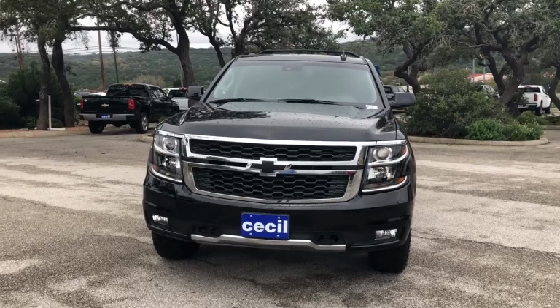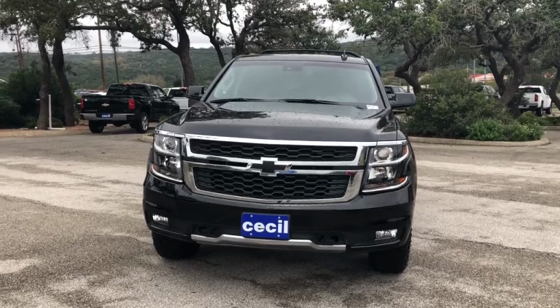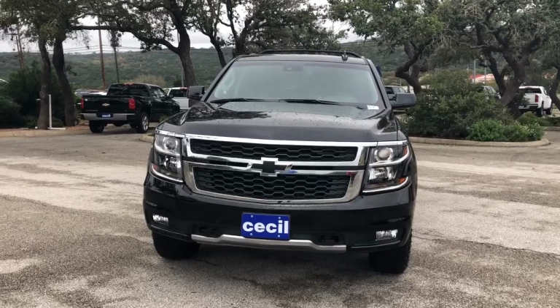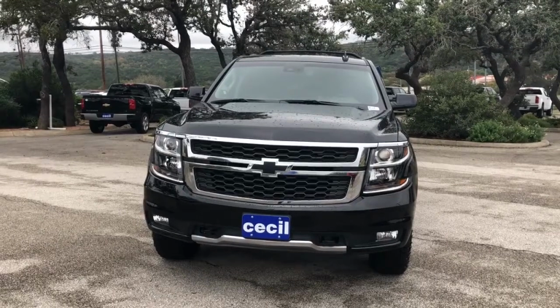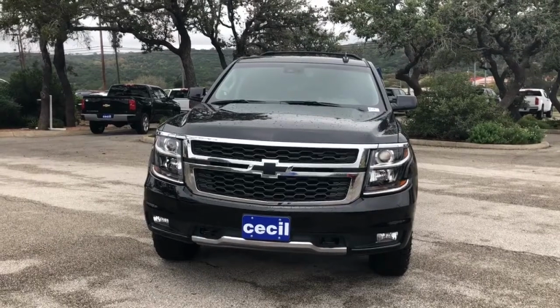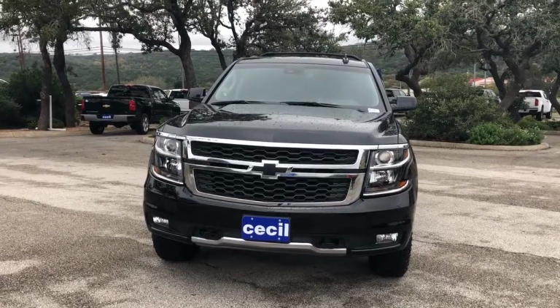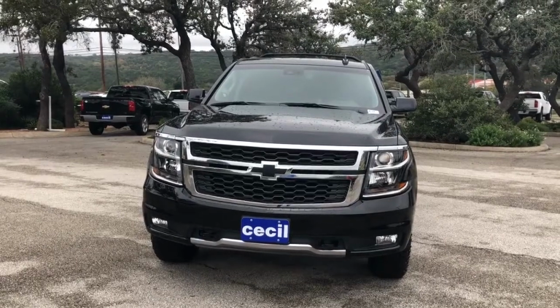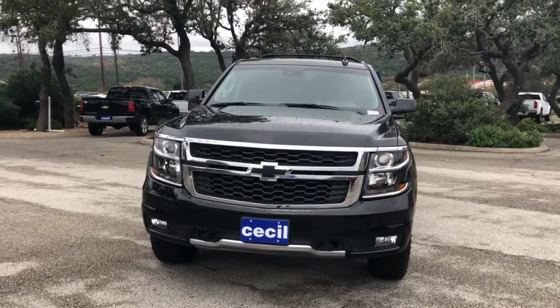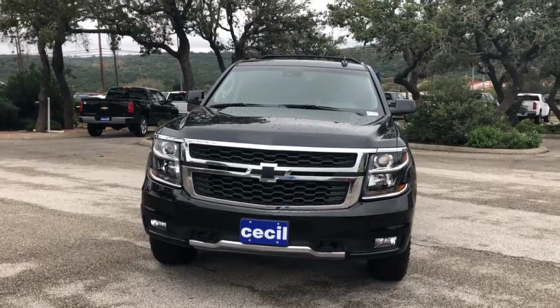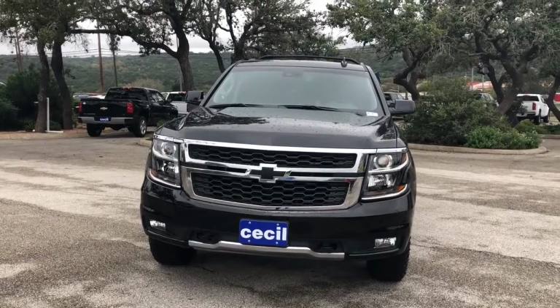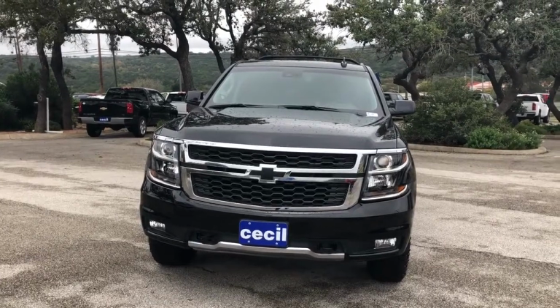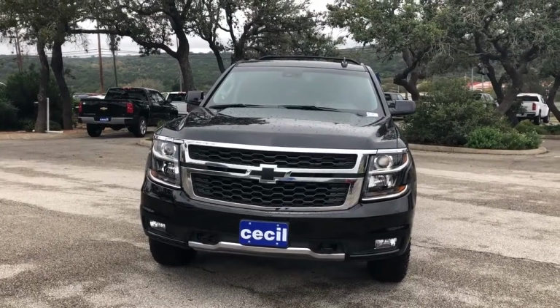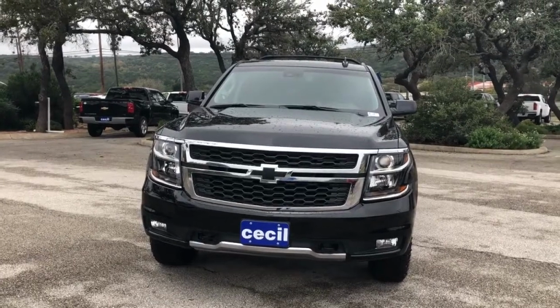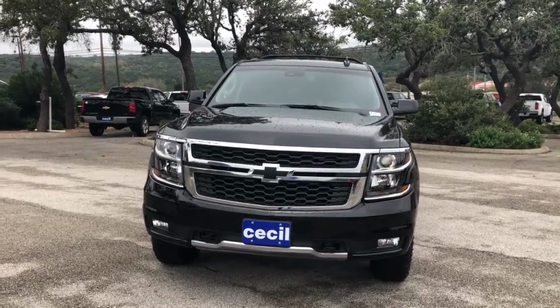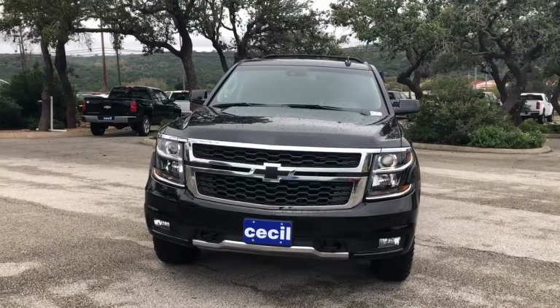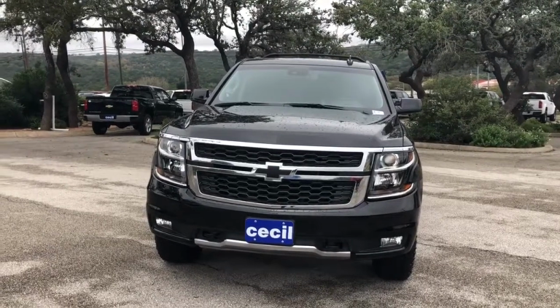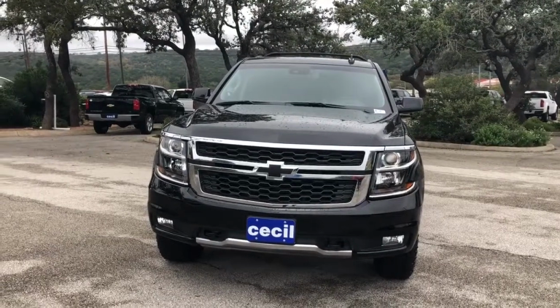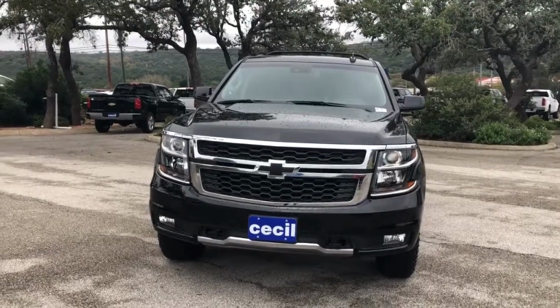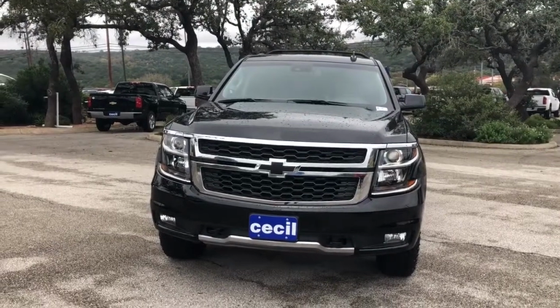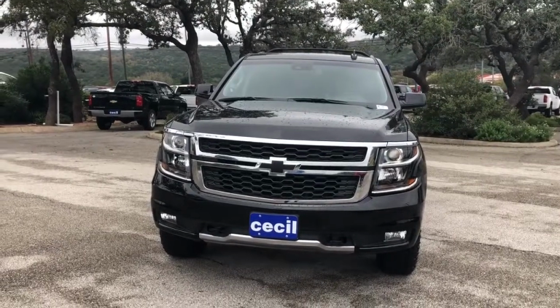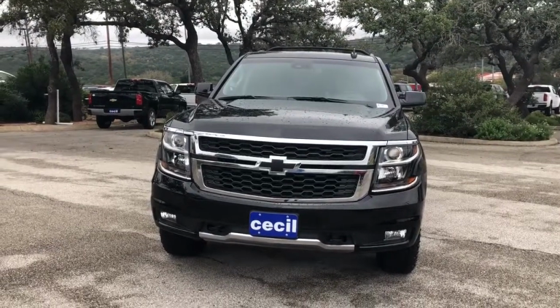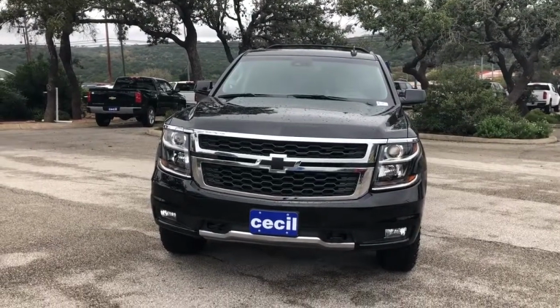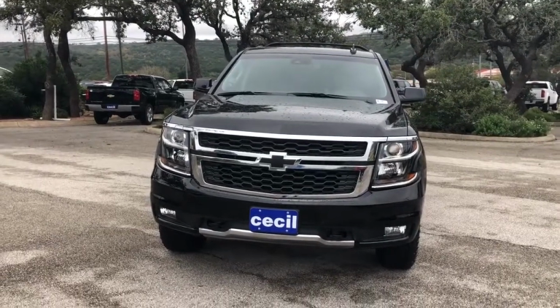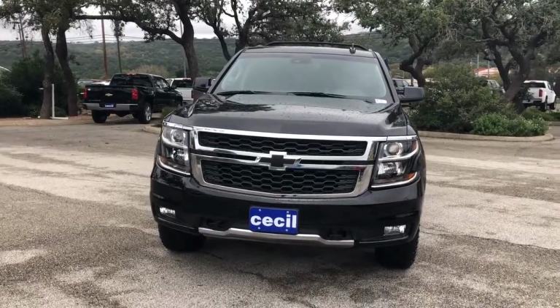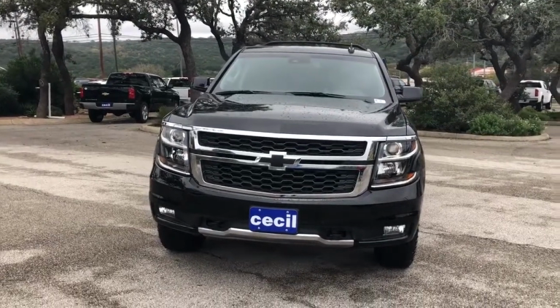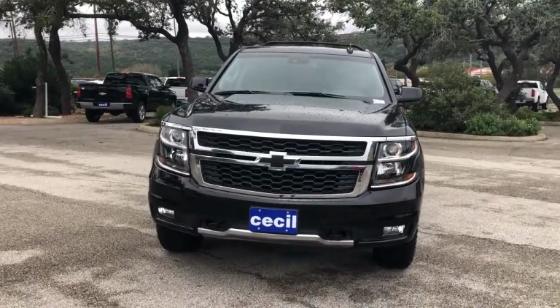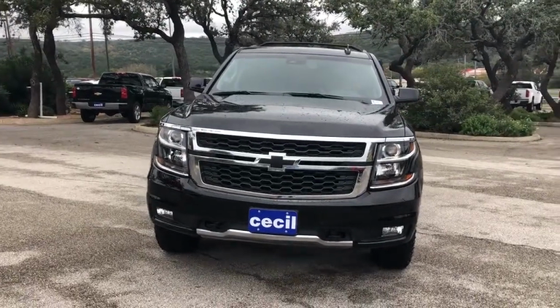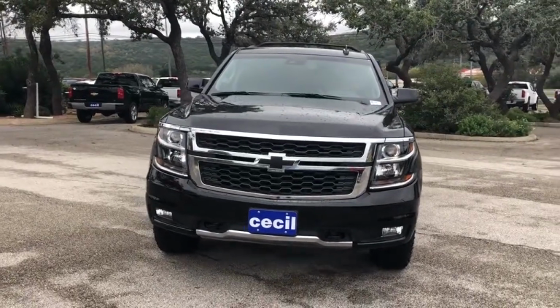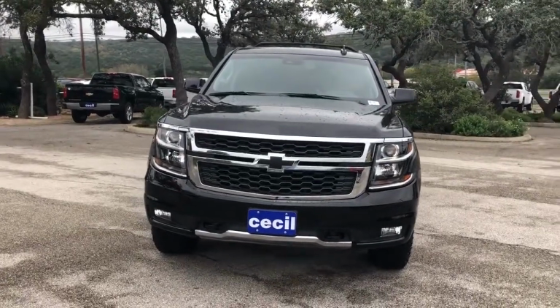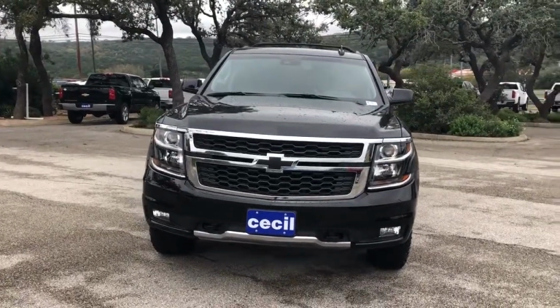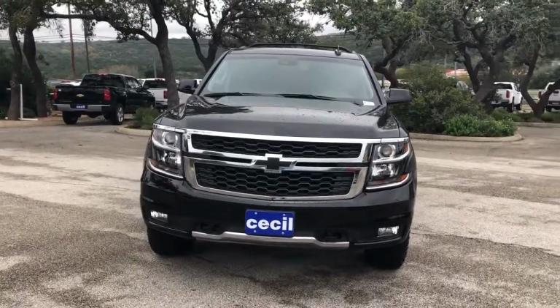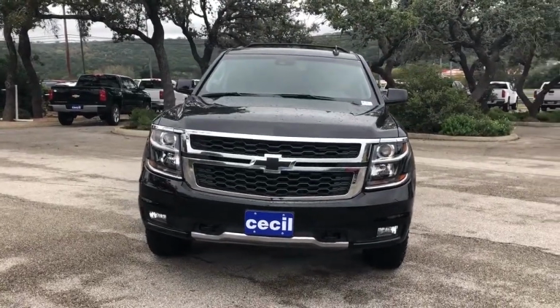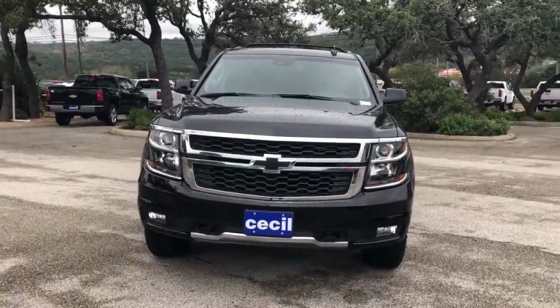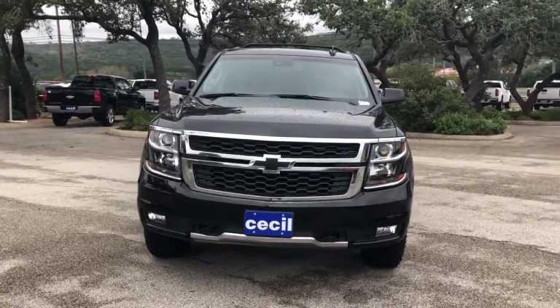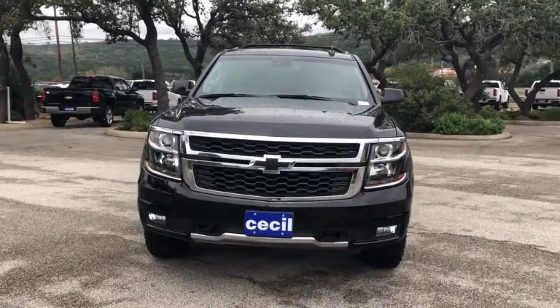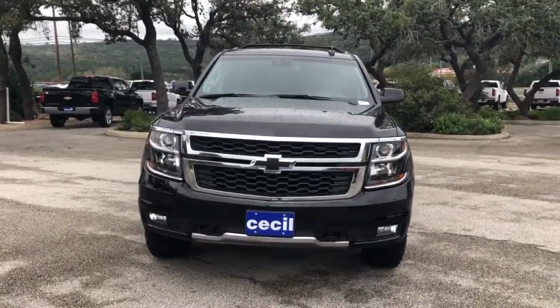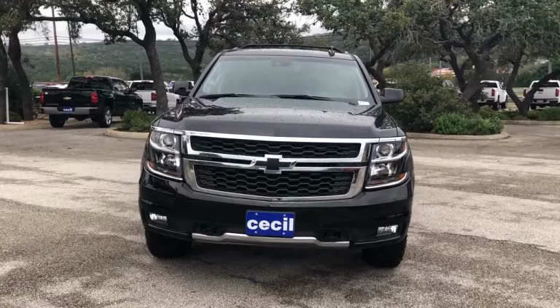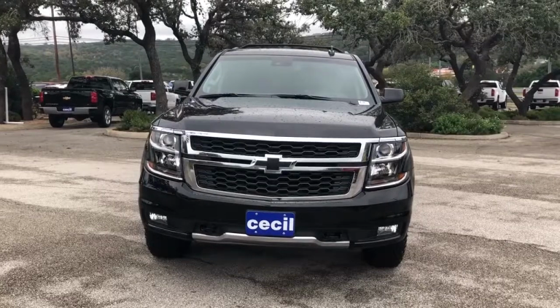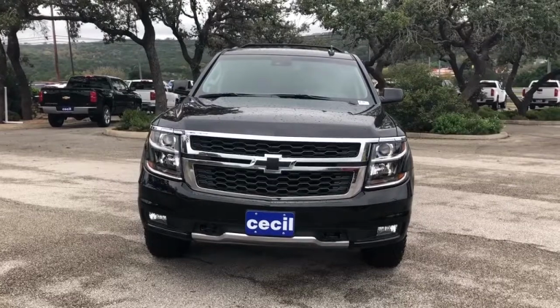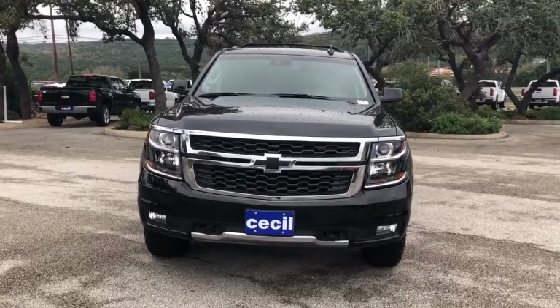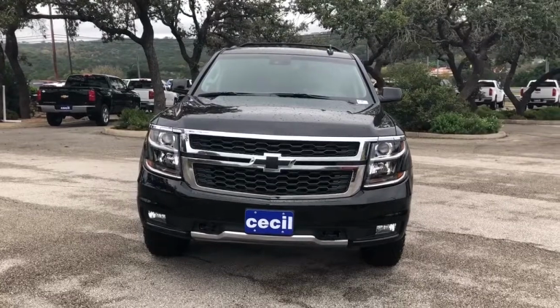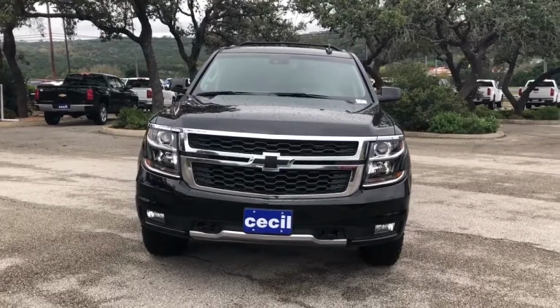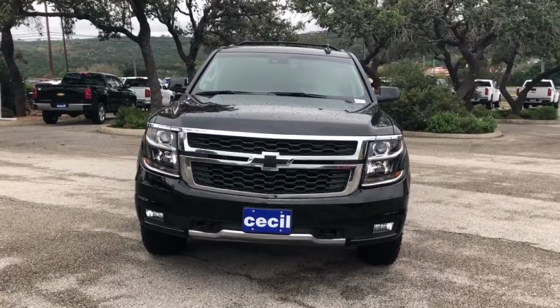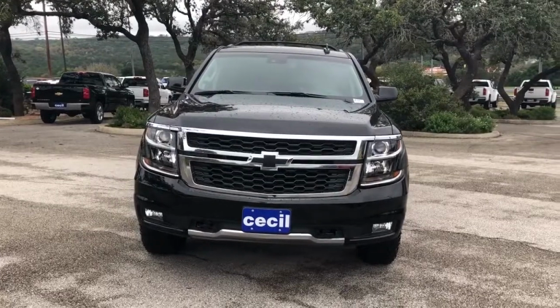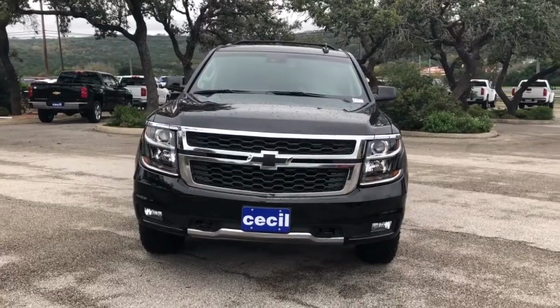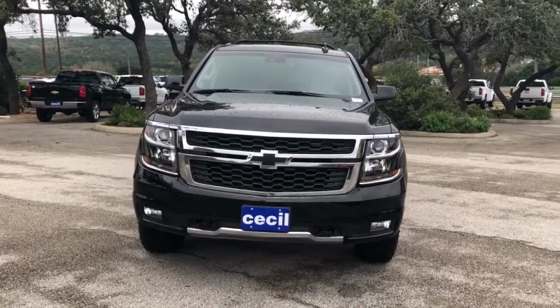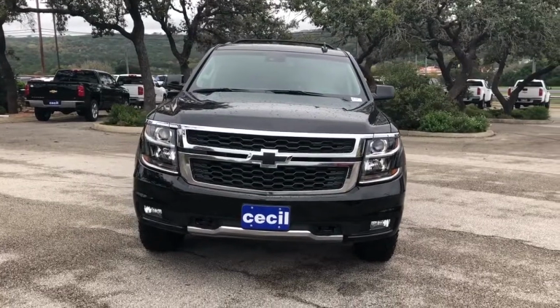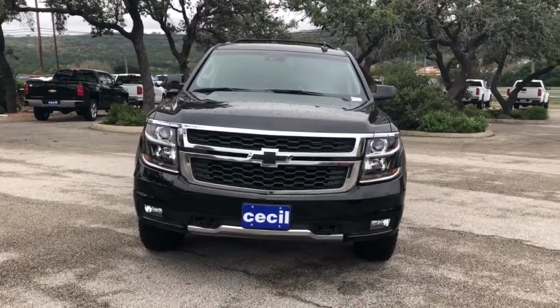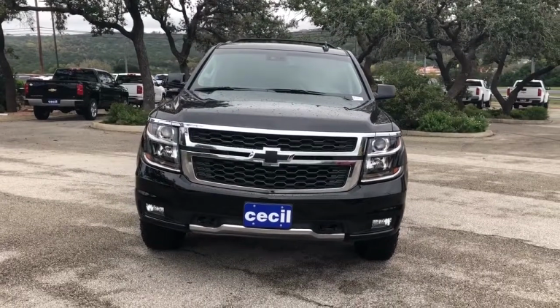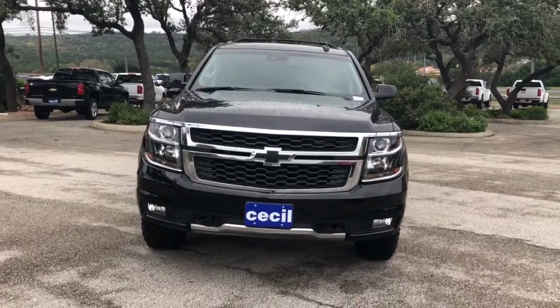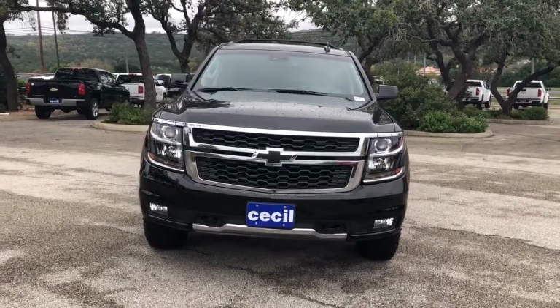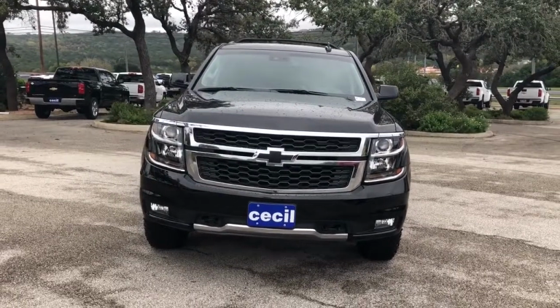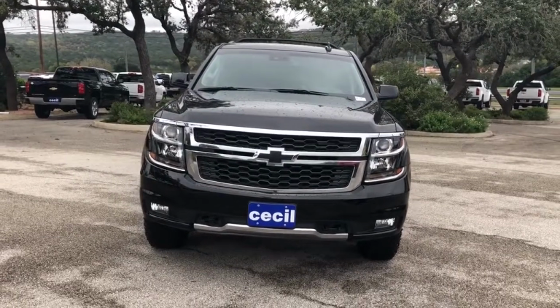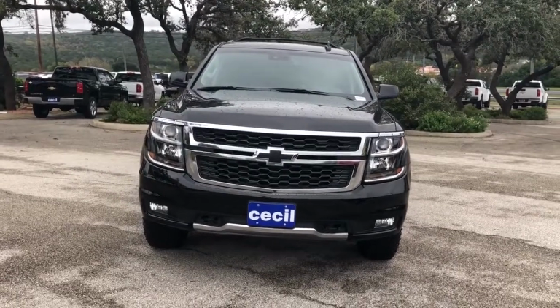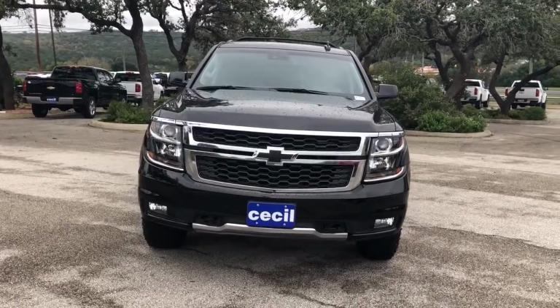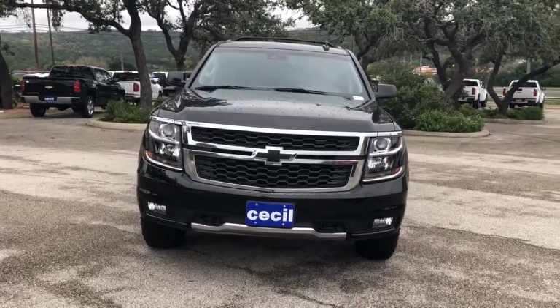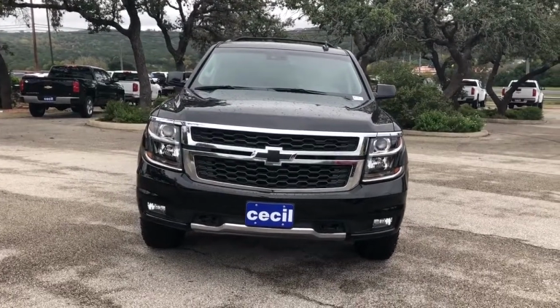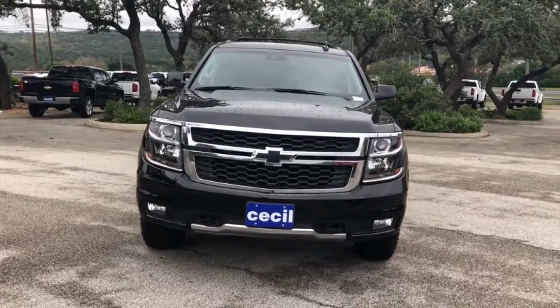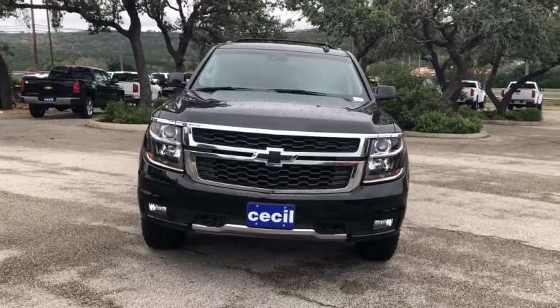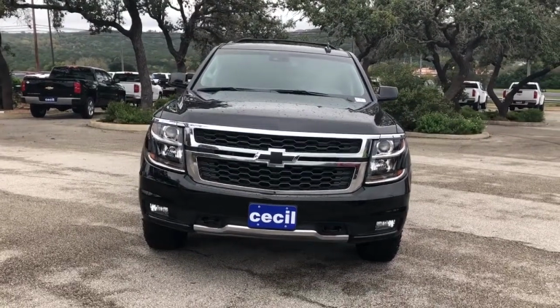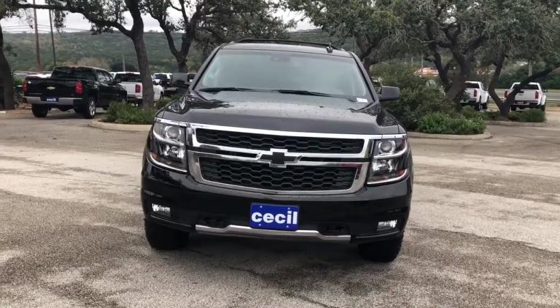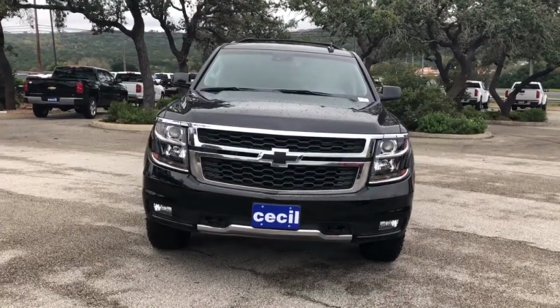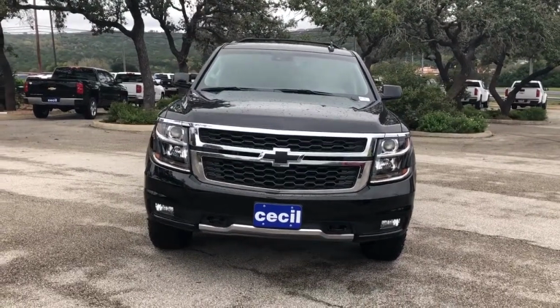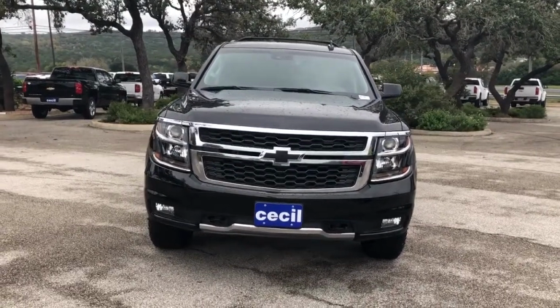Hi there, this is Taylor over at Tiesel Acuset Motors in Kerrville, Texas. We are located at 550 Benson Drive right off of I-10.